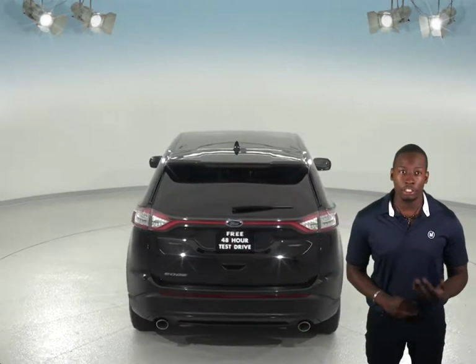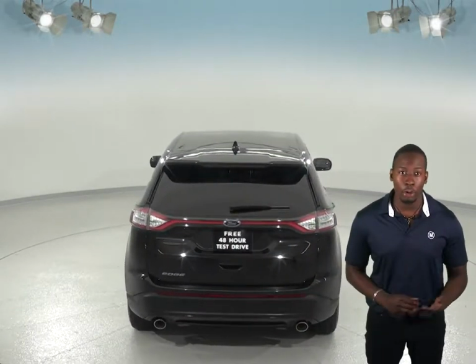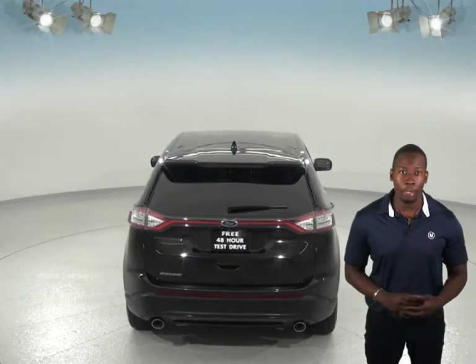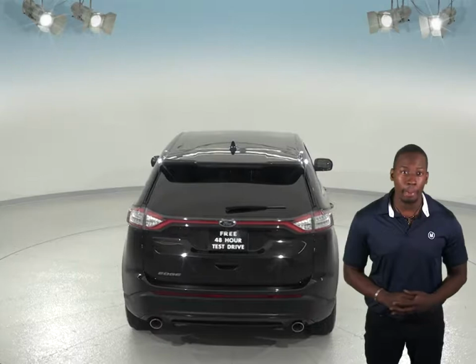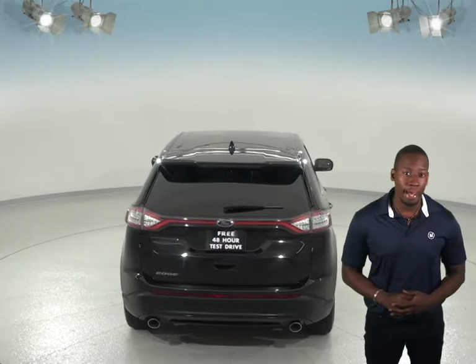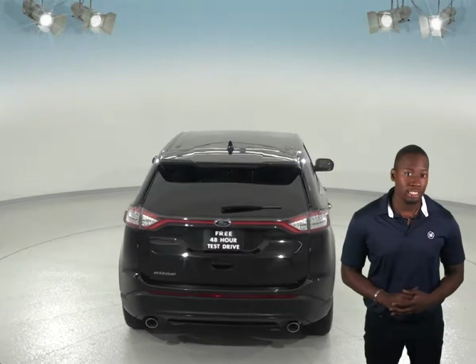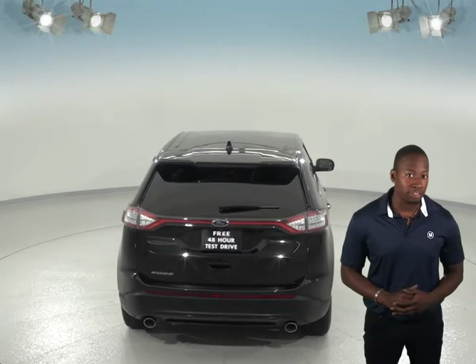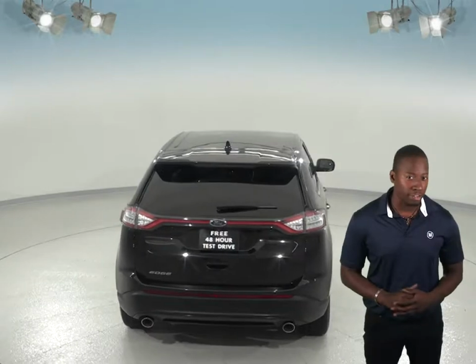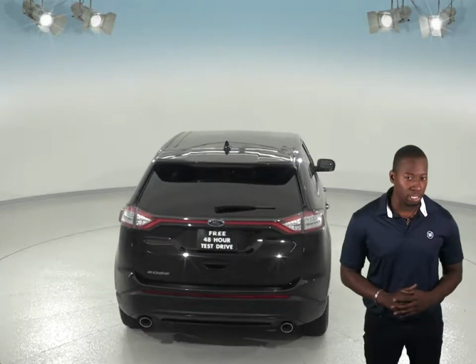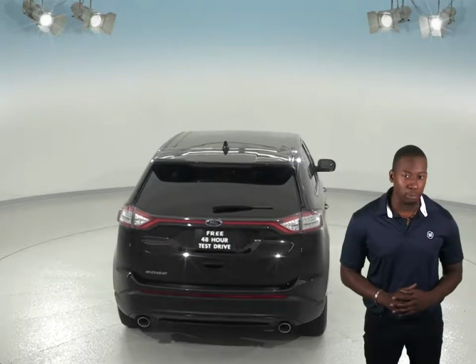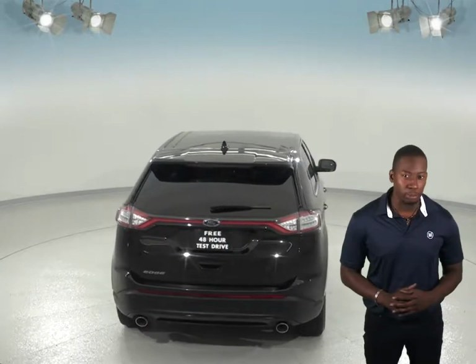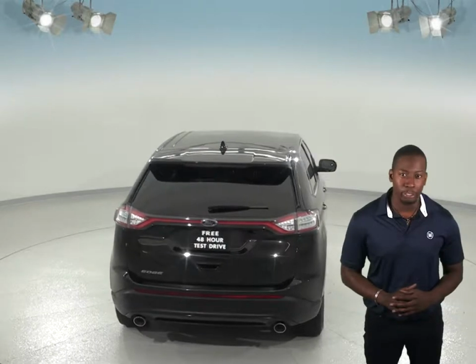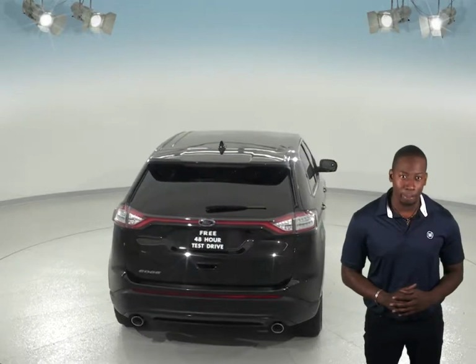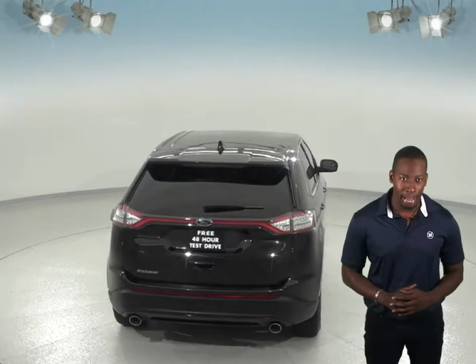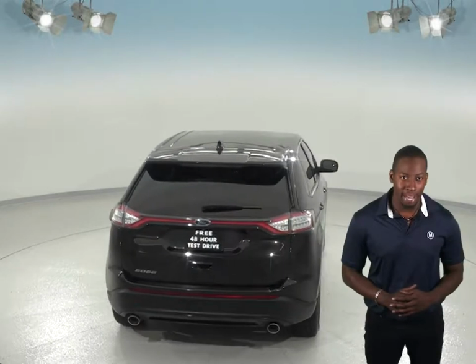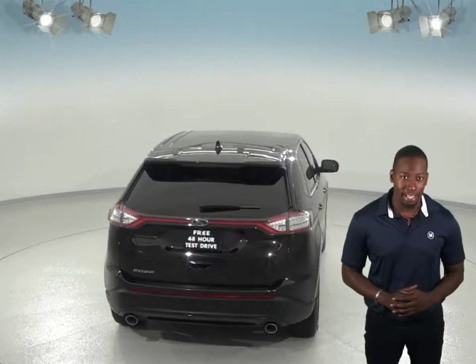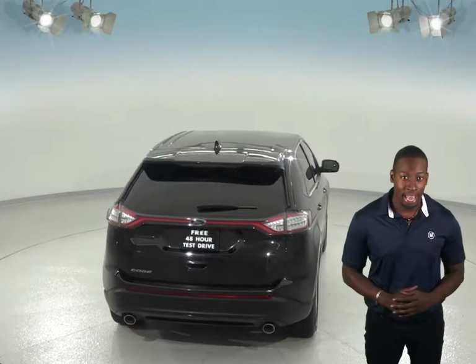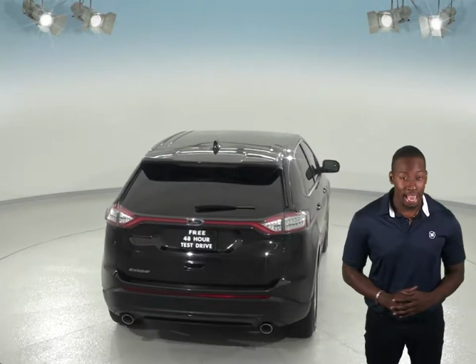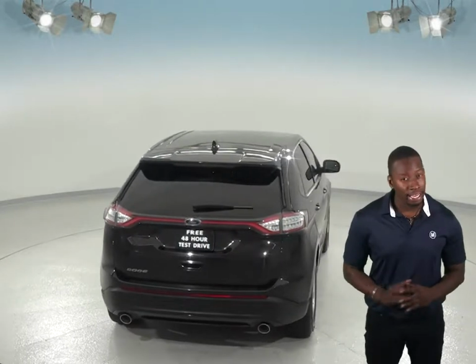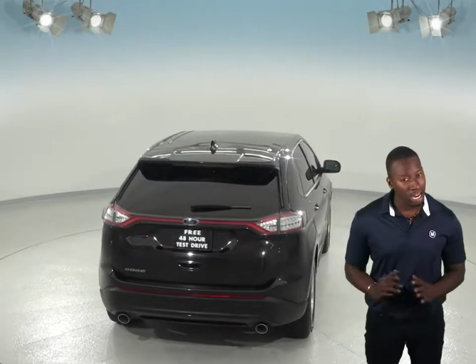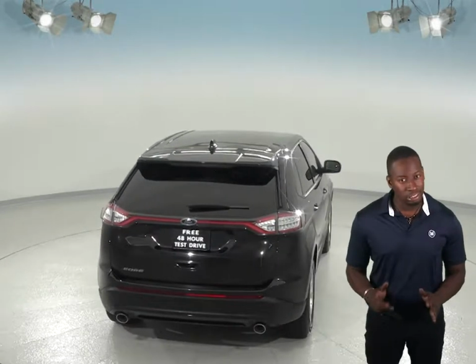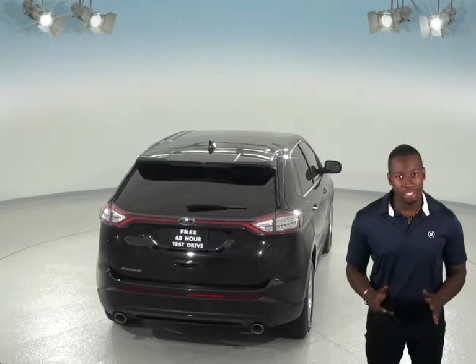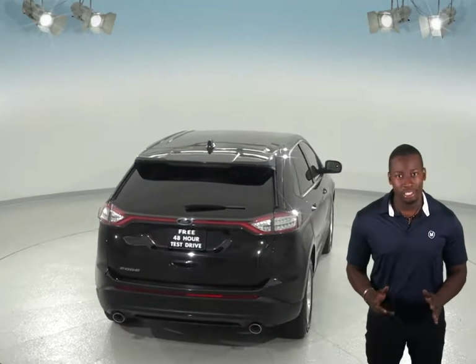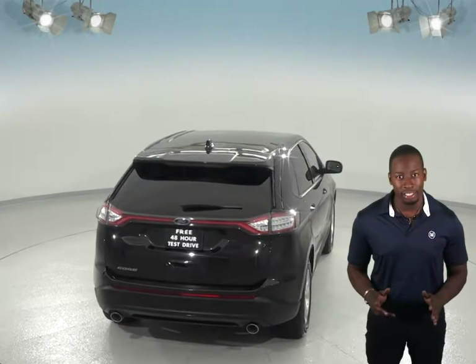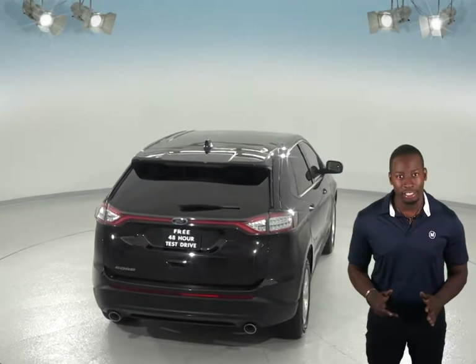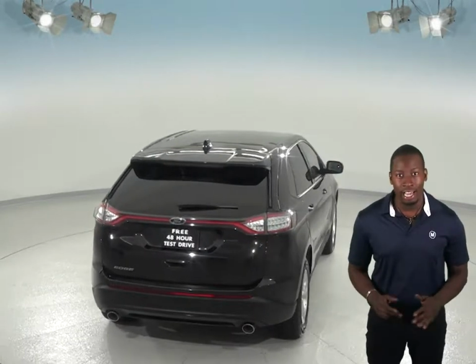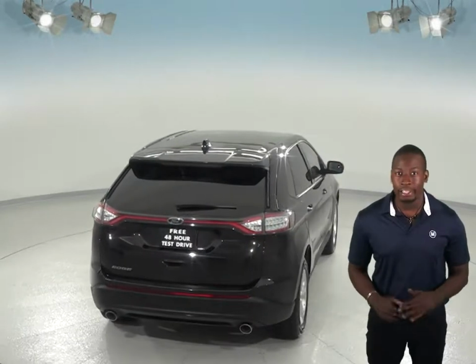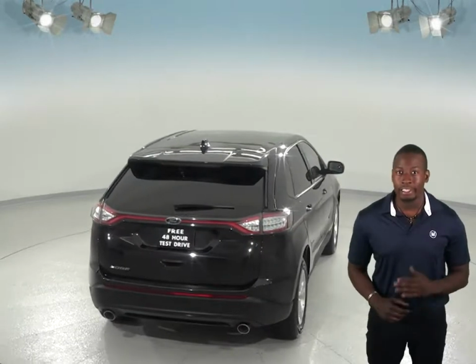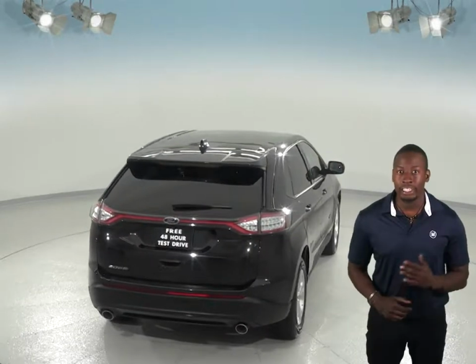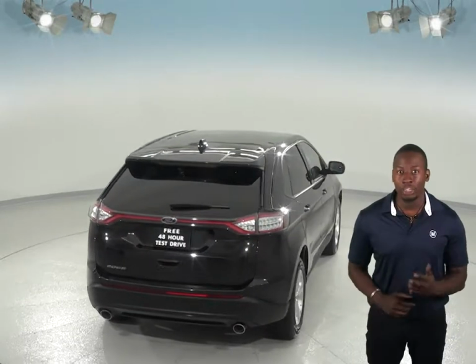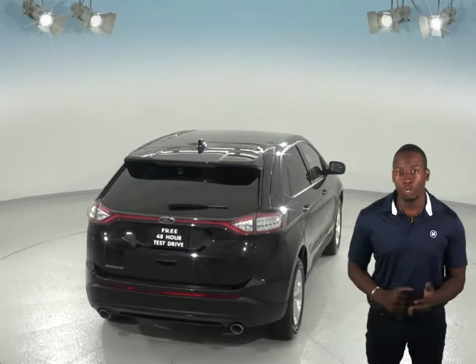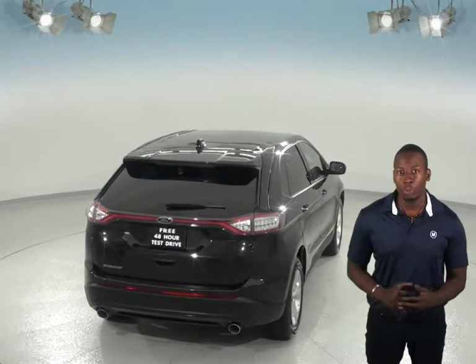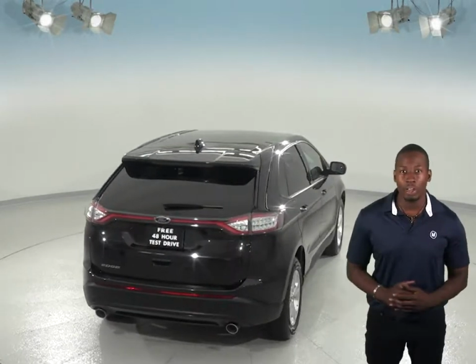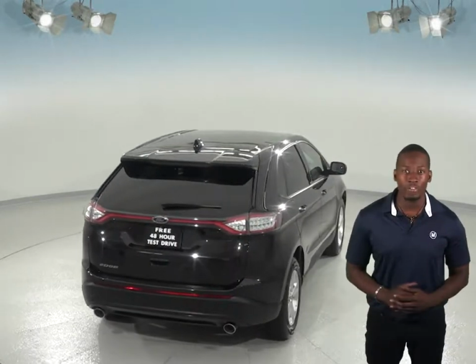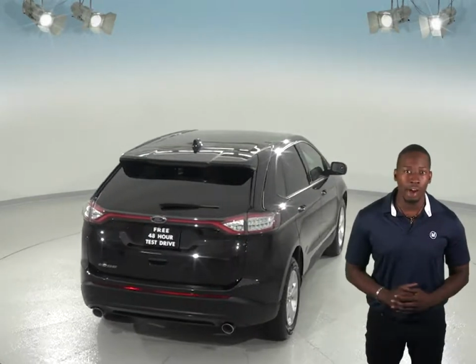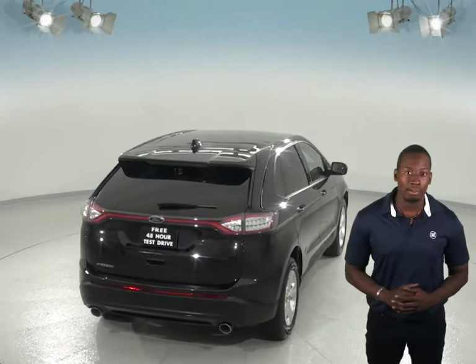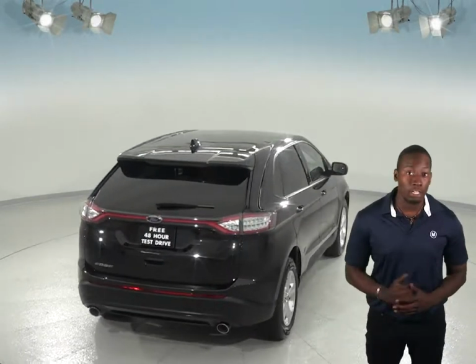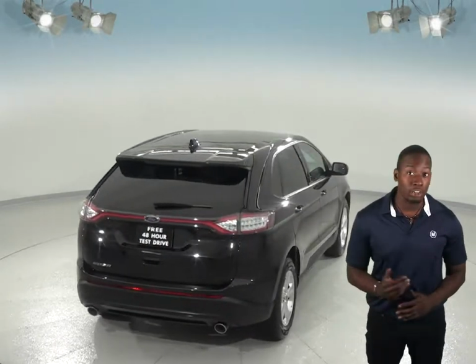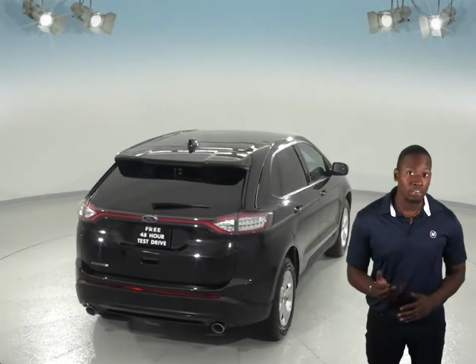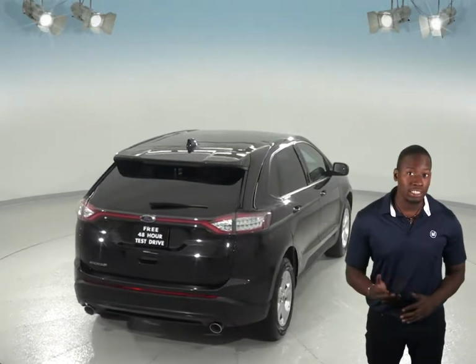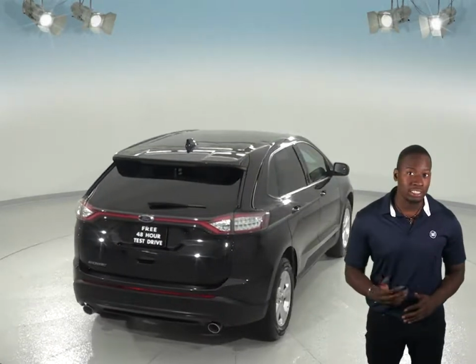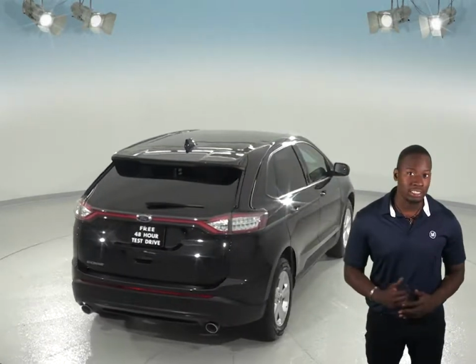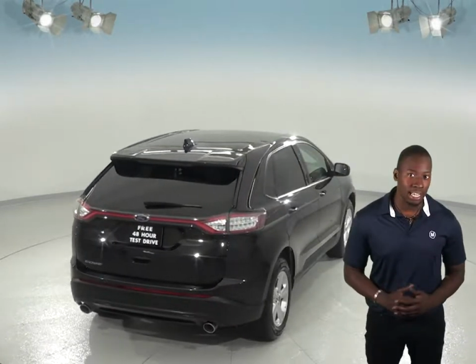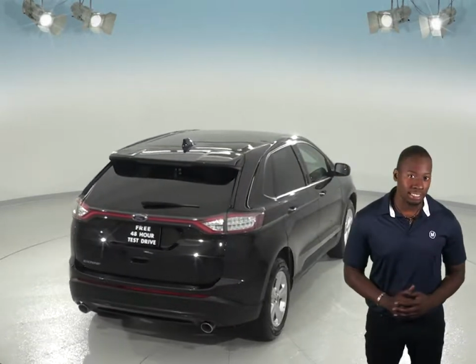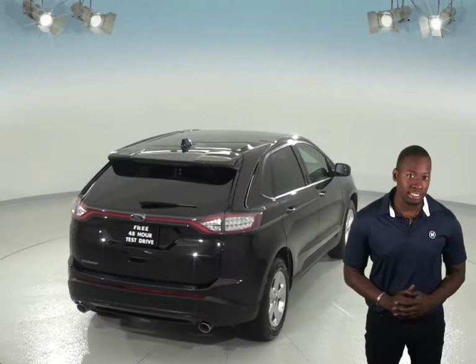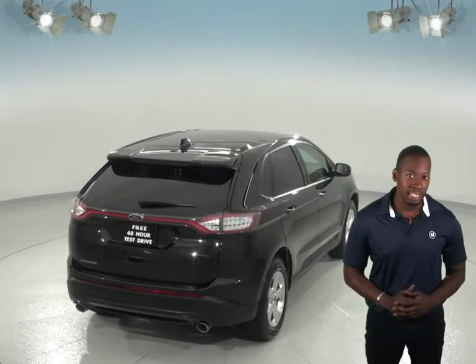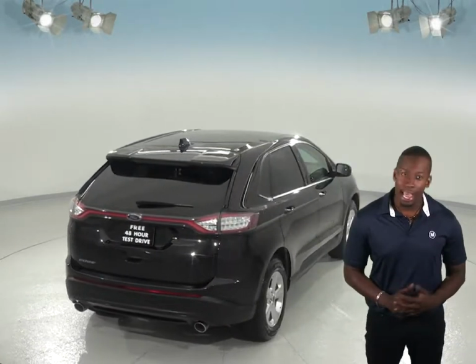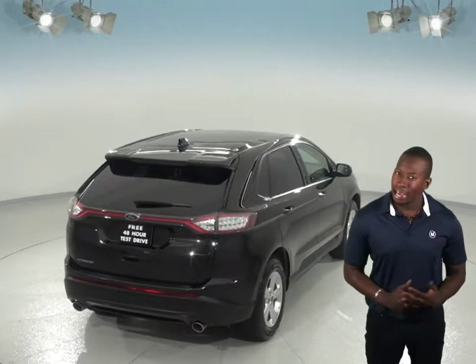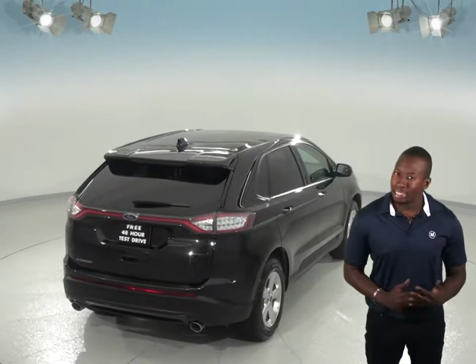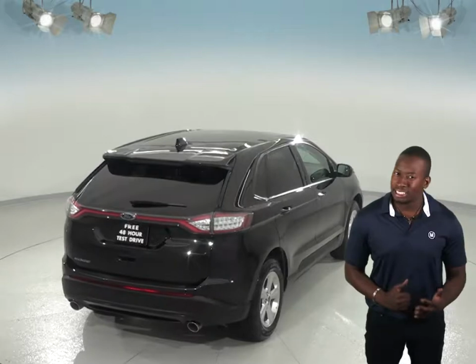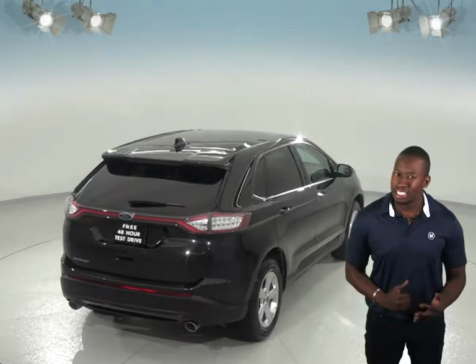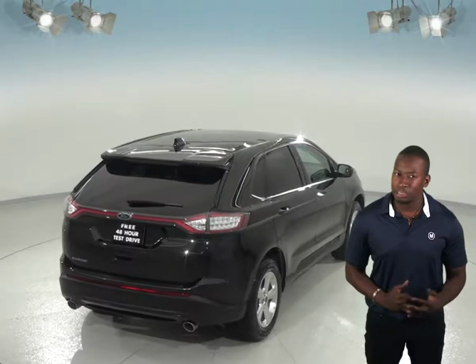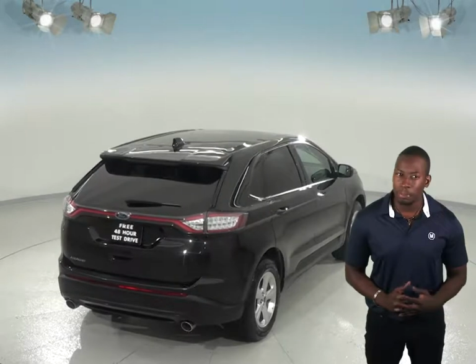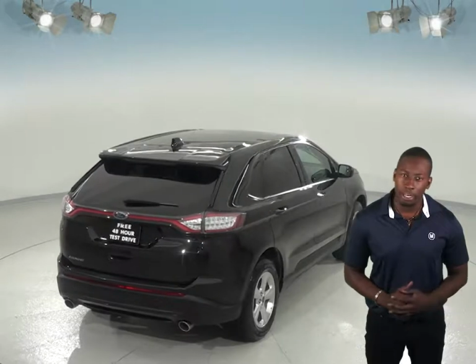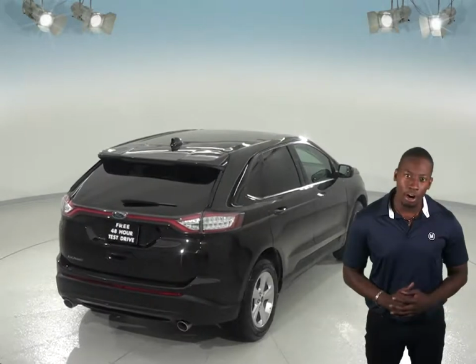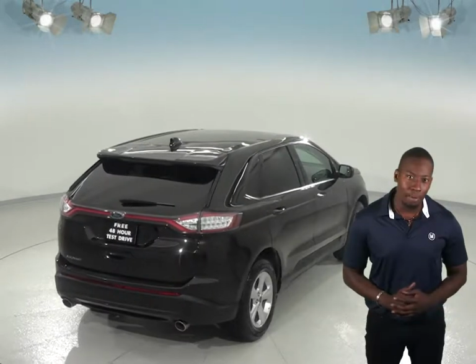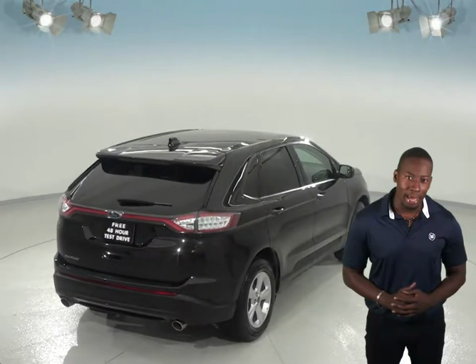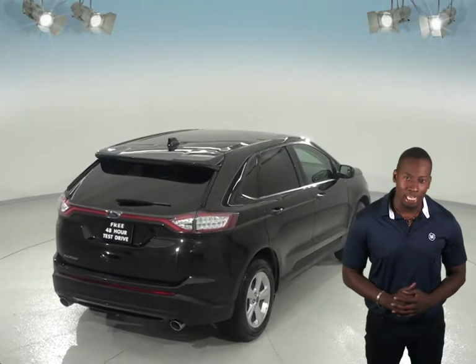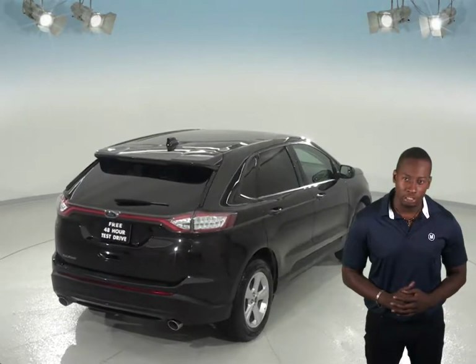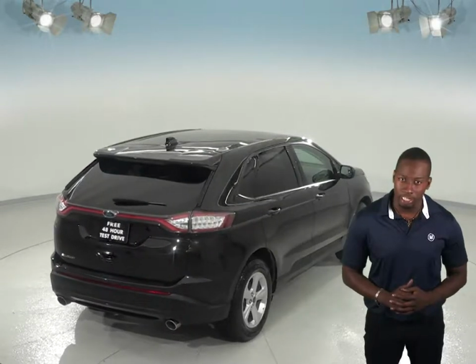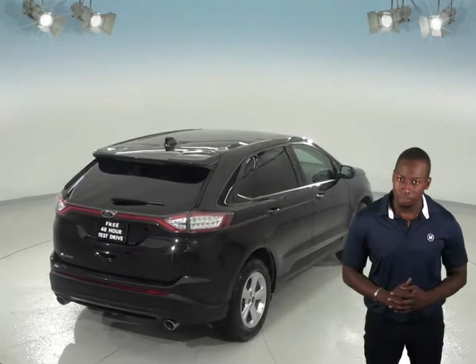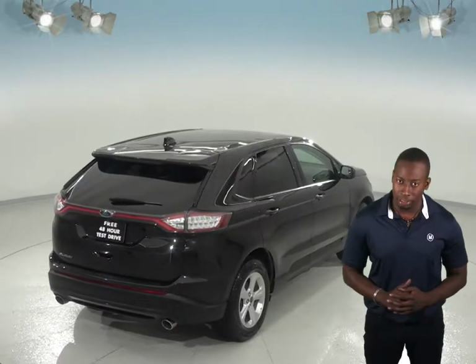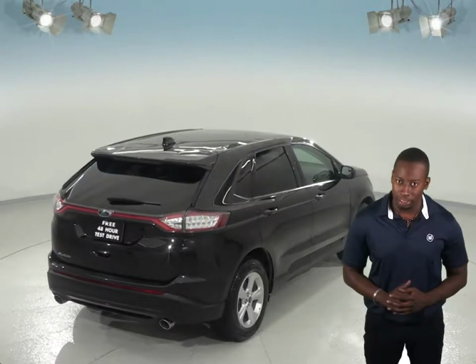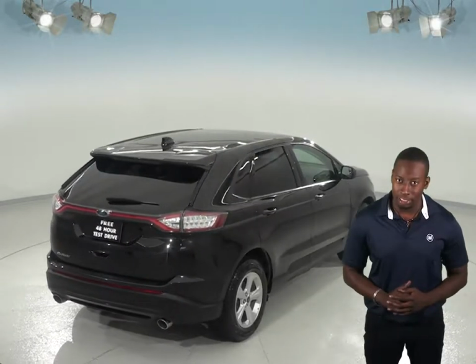For added storage options, there's a towing package available in the back, and under the hood there's a 3.5 liter V6 engine and a 6 speed automatic transmission.